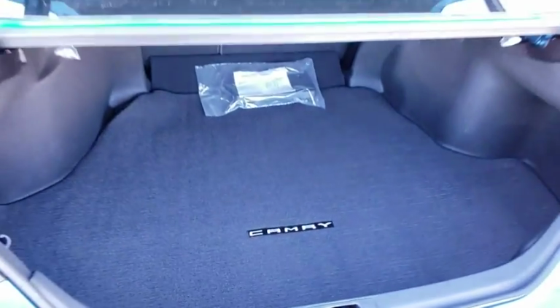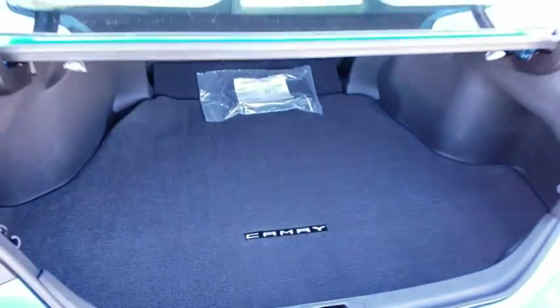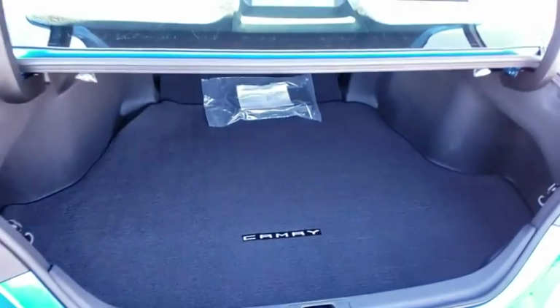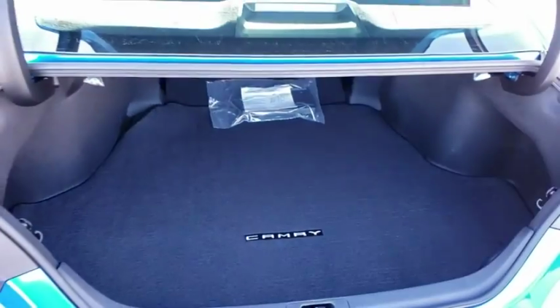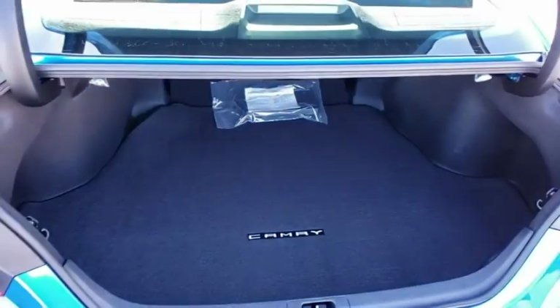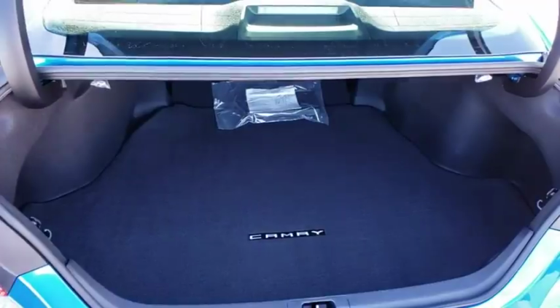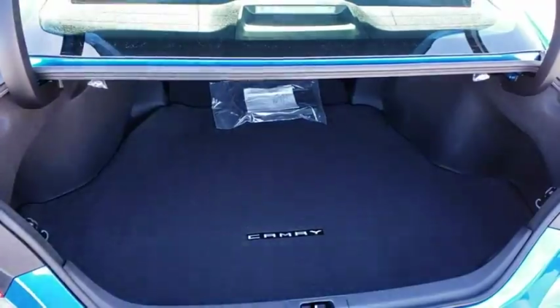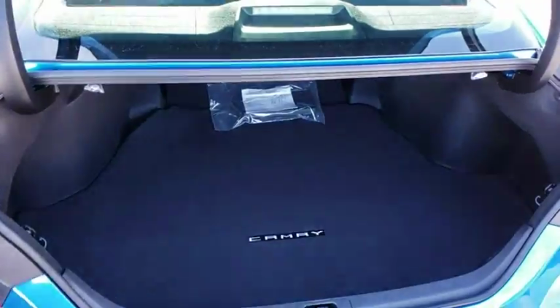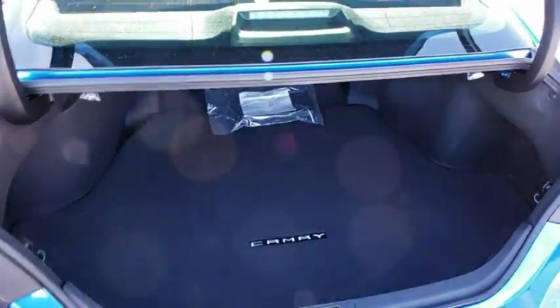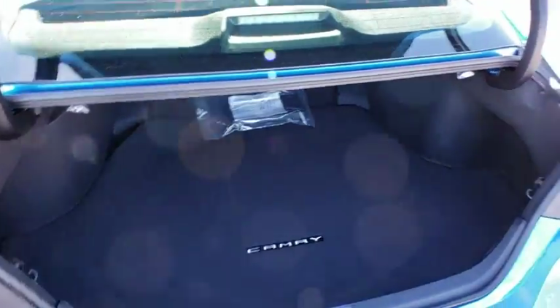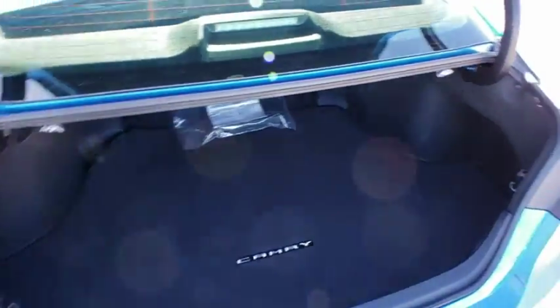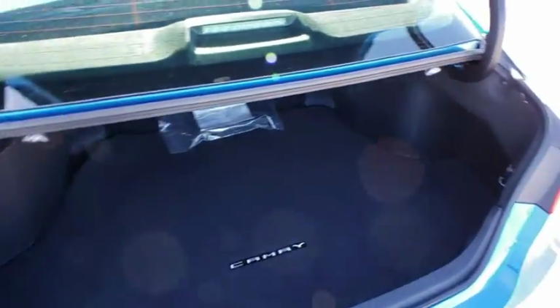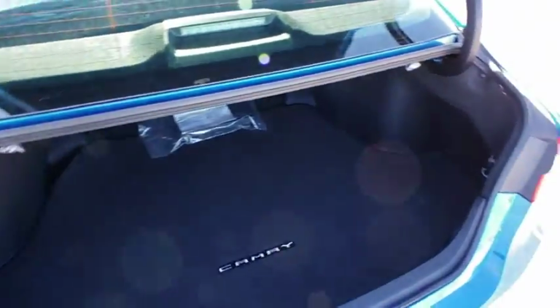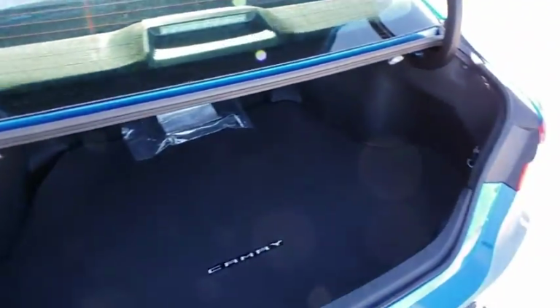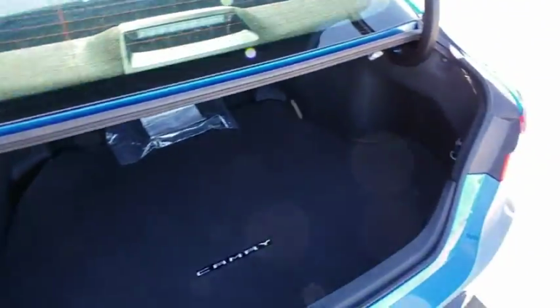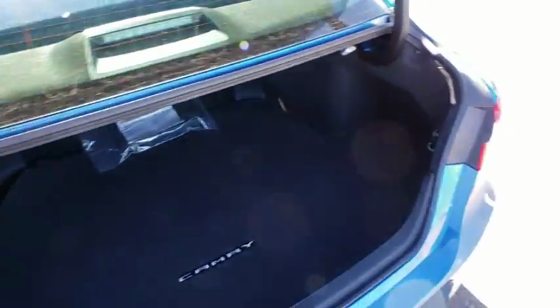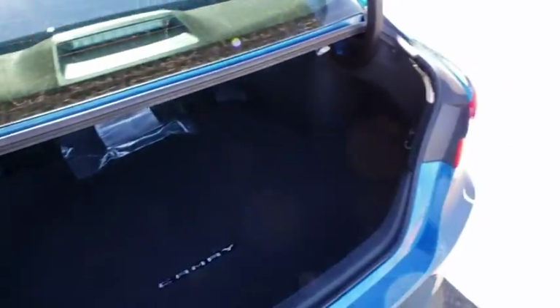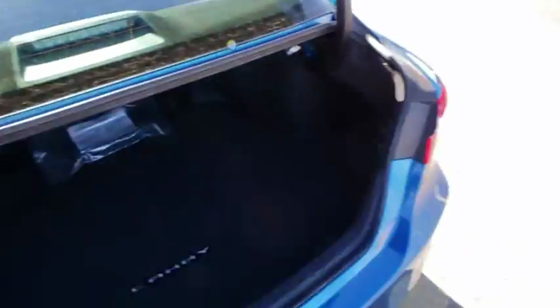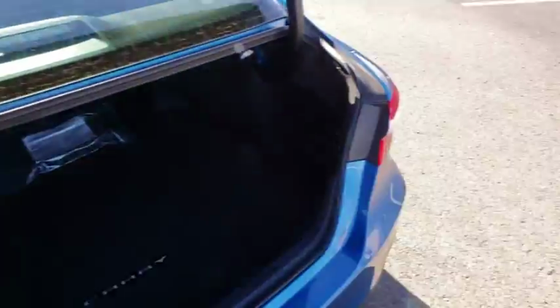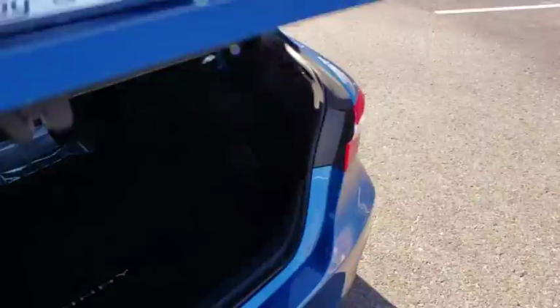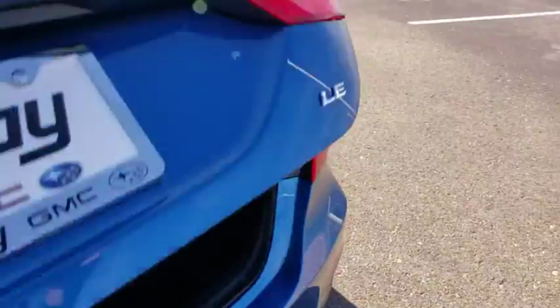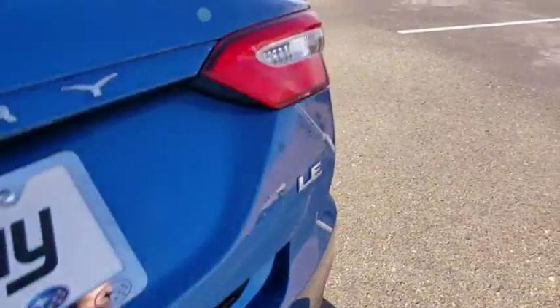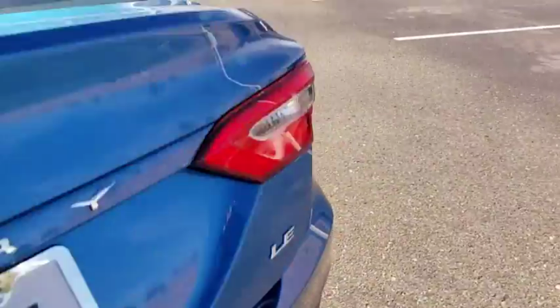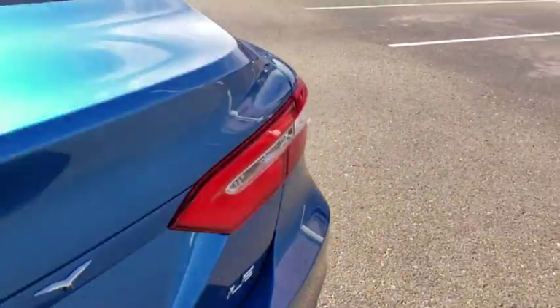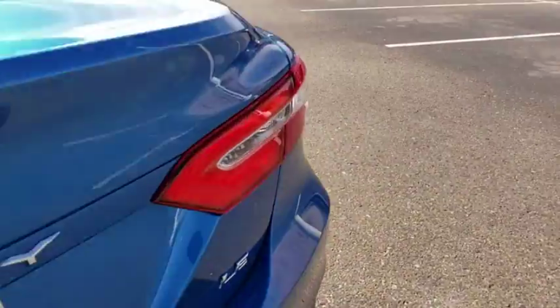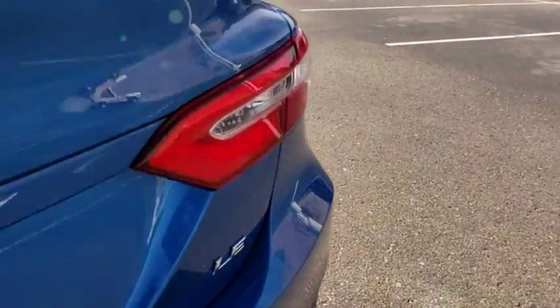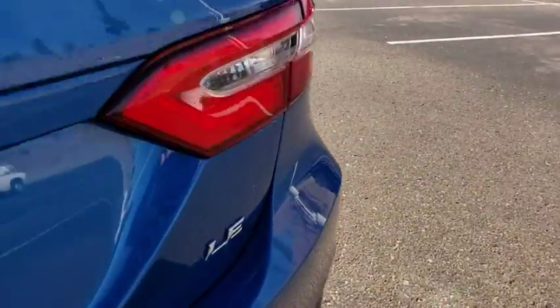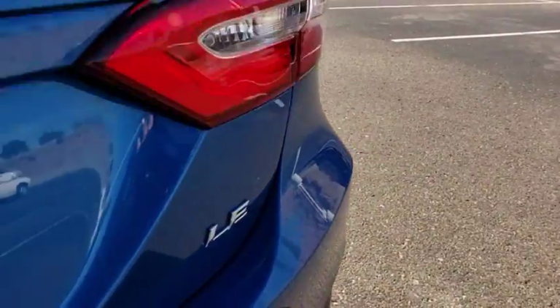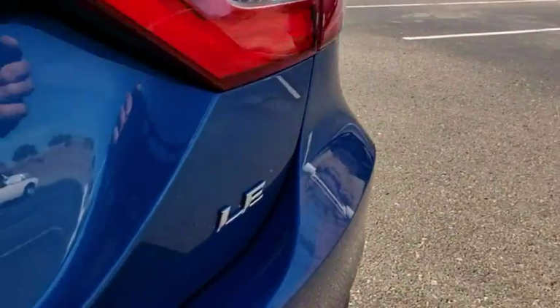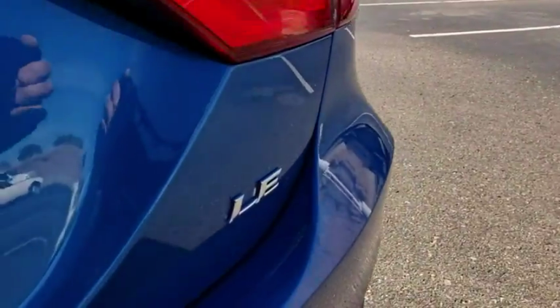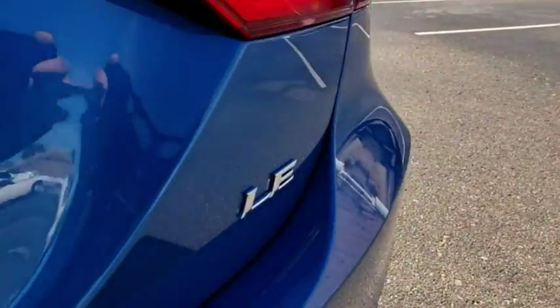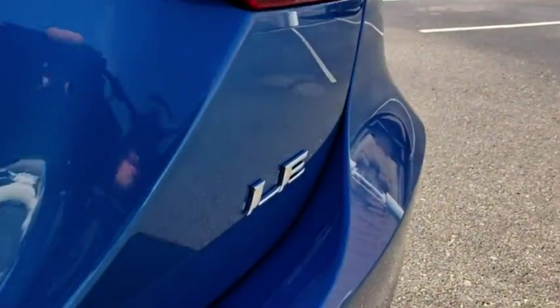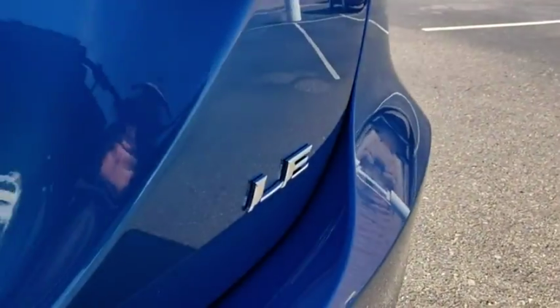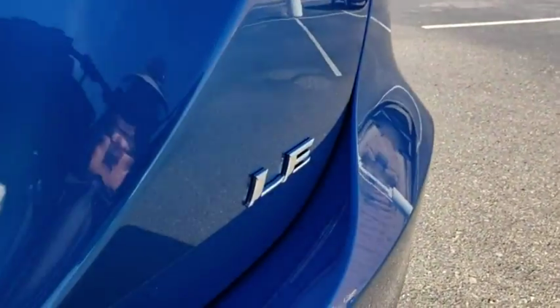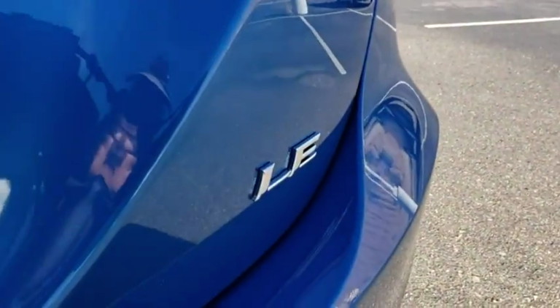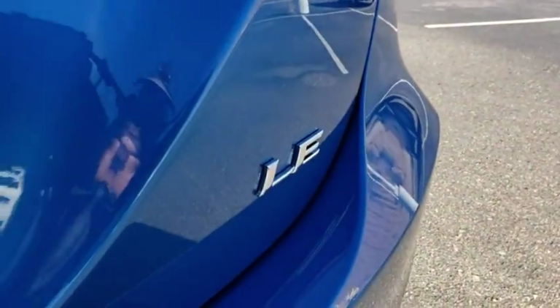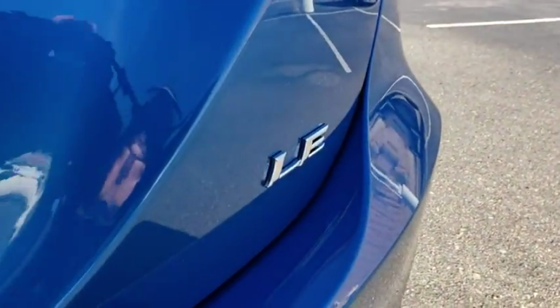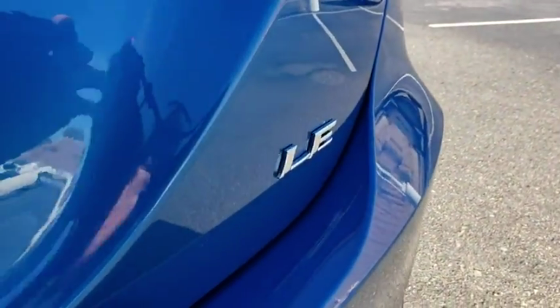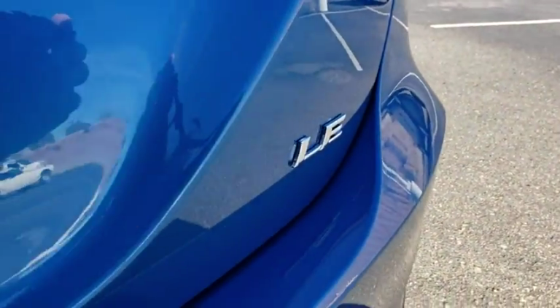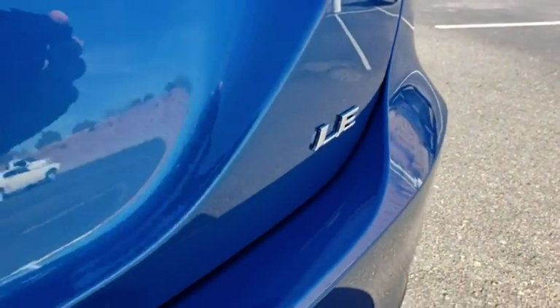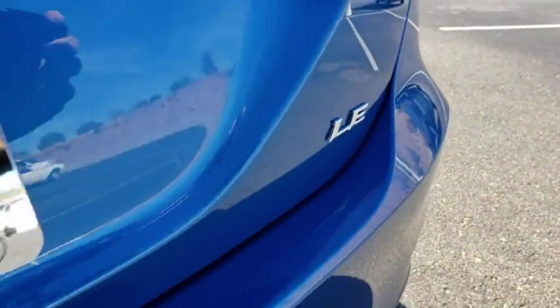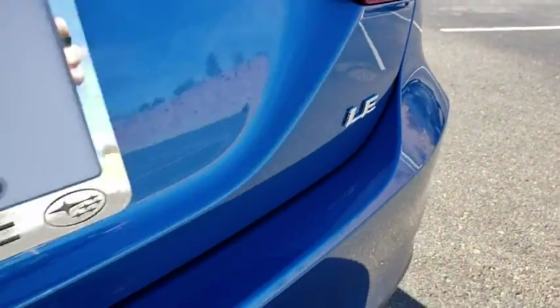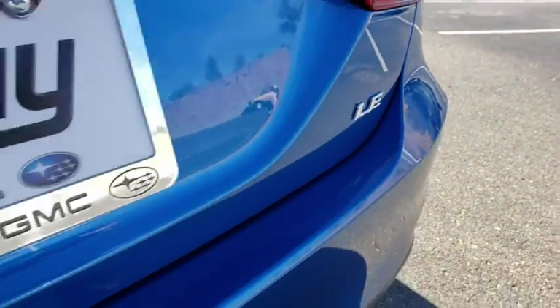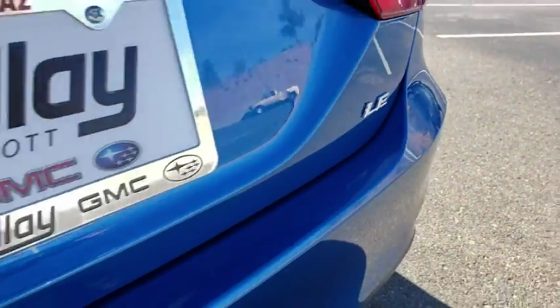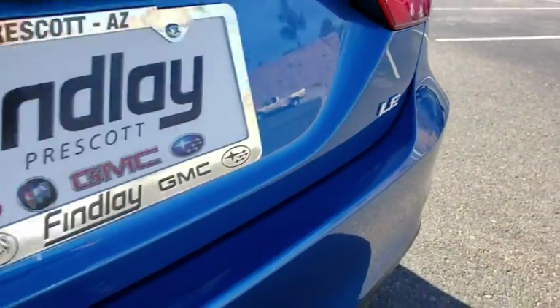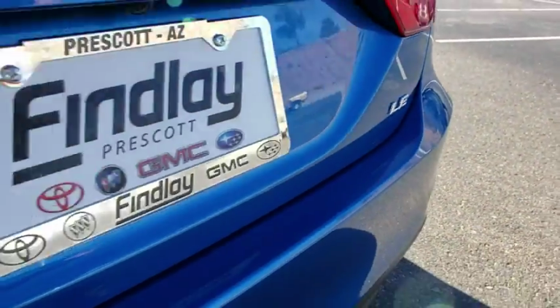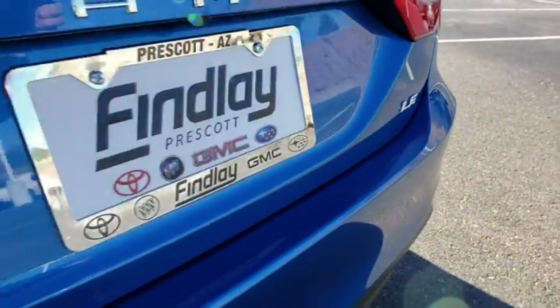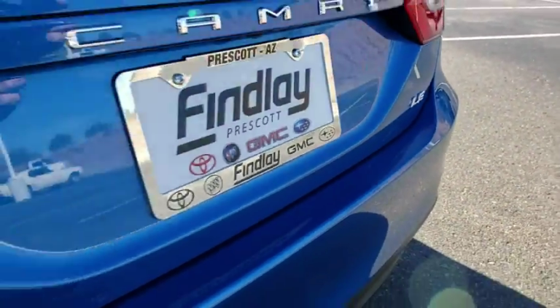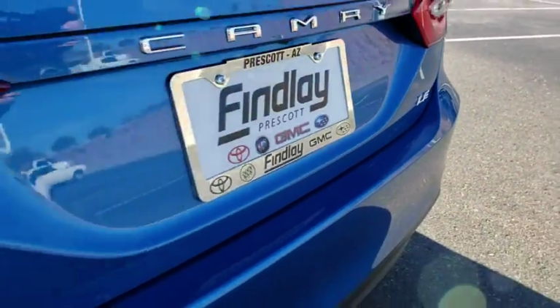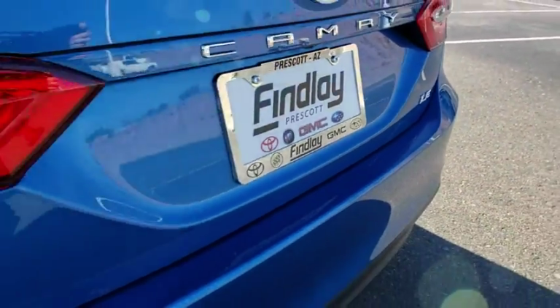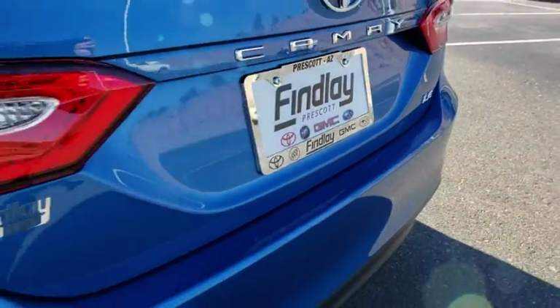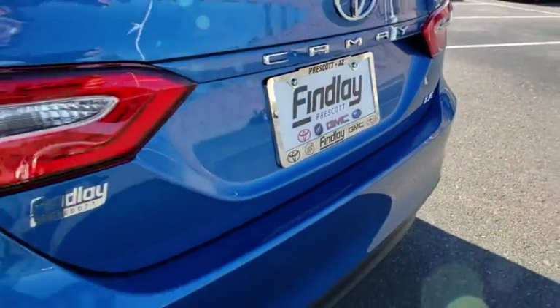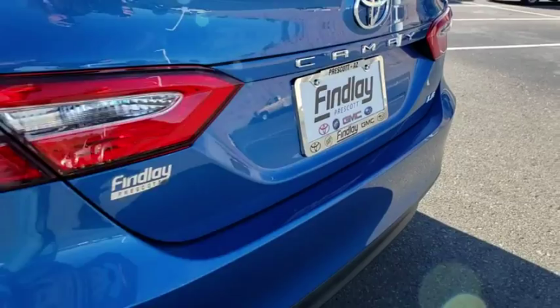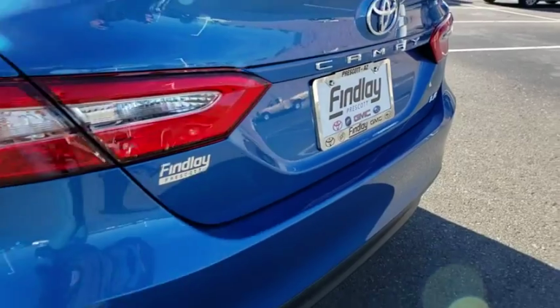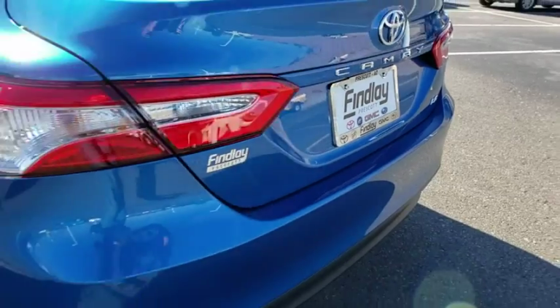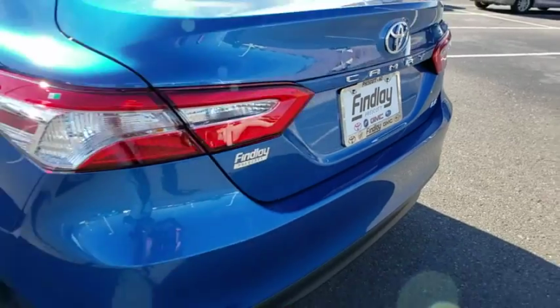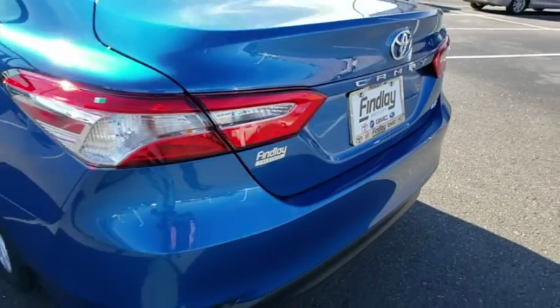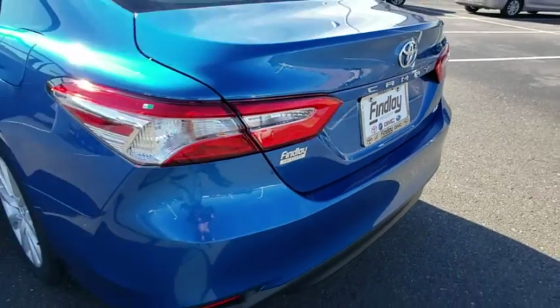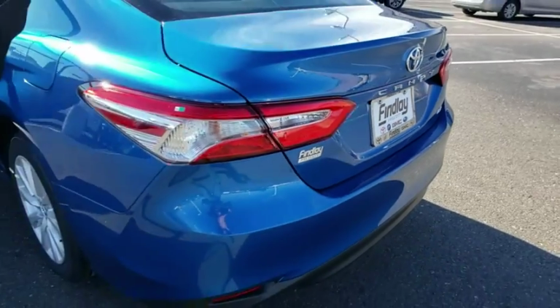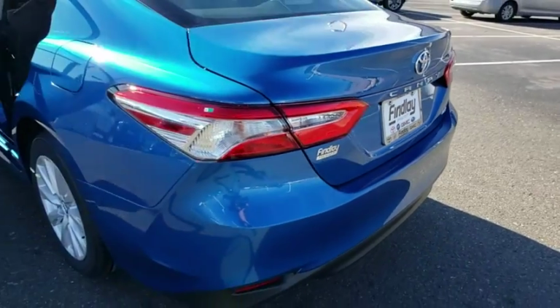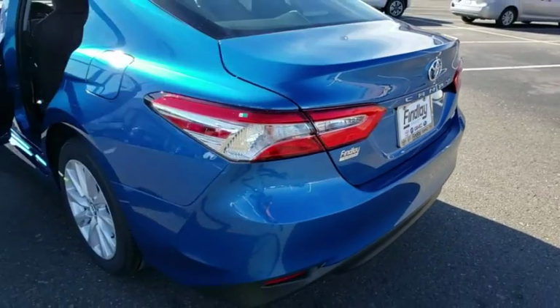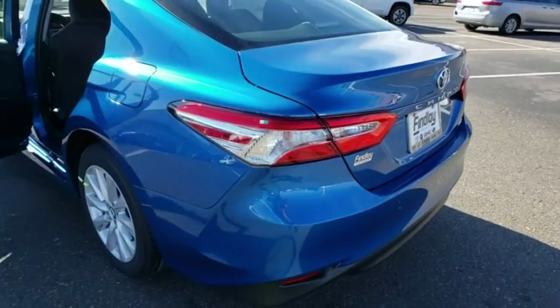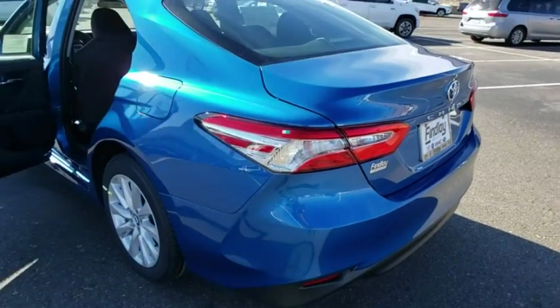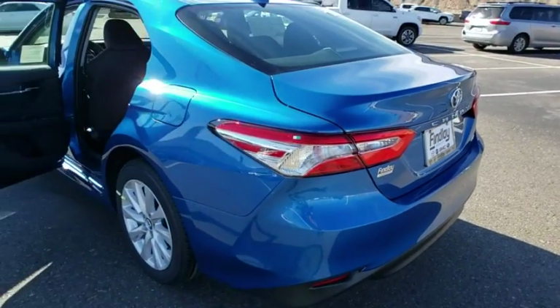Remote keyless entry, panic alarm, front bucket seats, driver vanity mirror, power driver's seat, front reading lamps, tilt steering wheel.